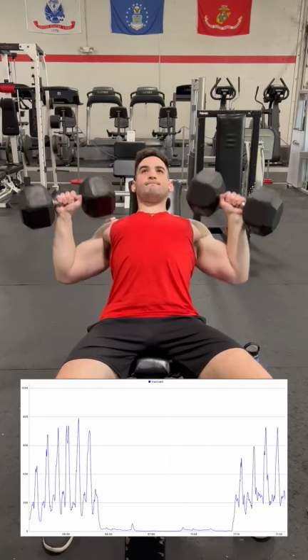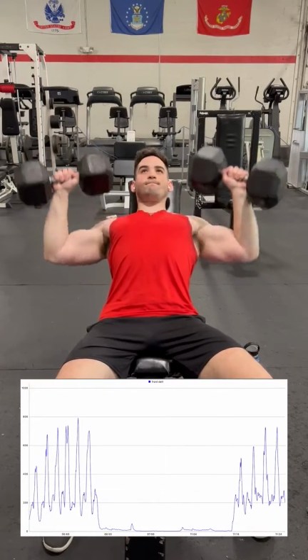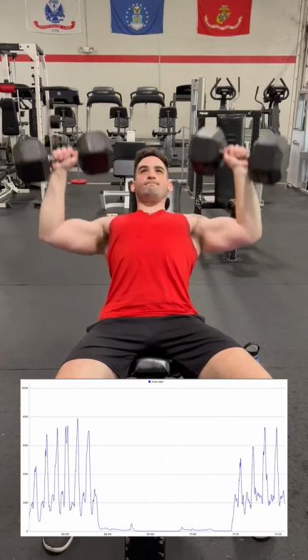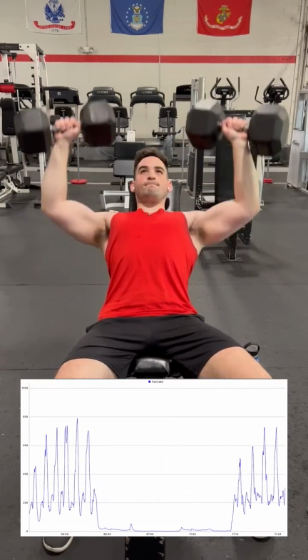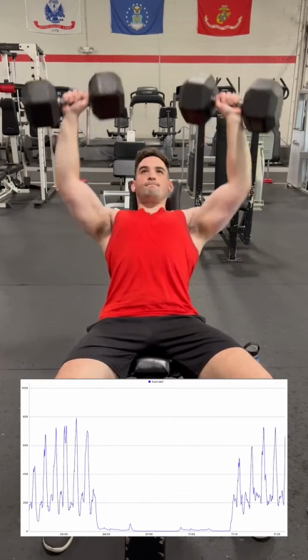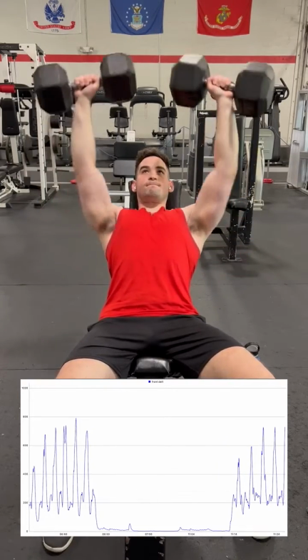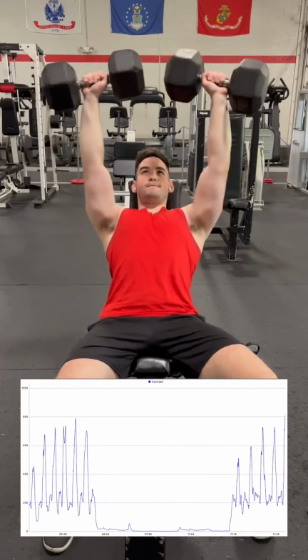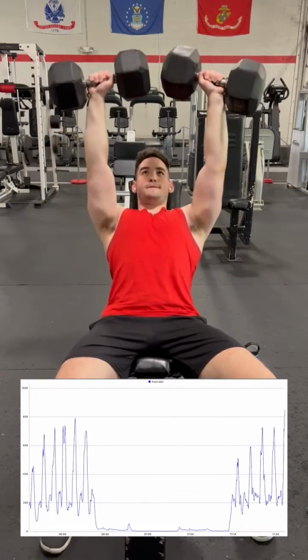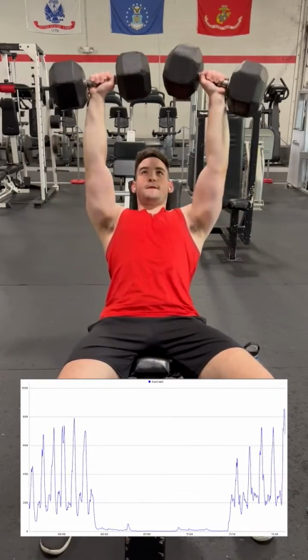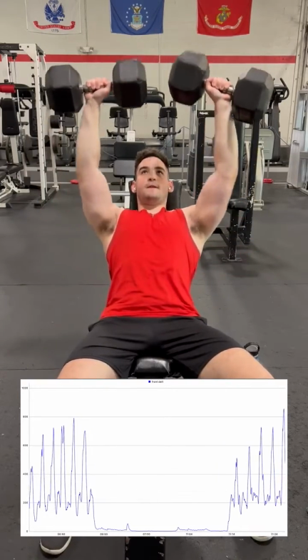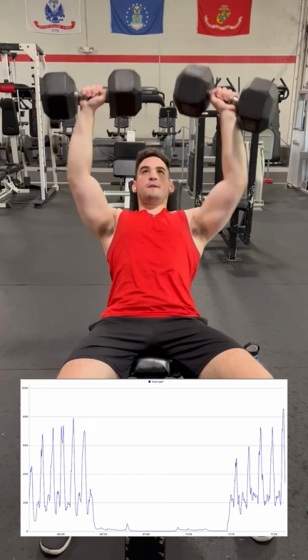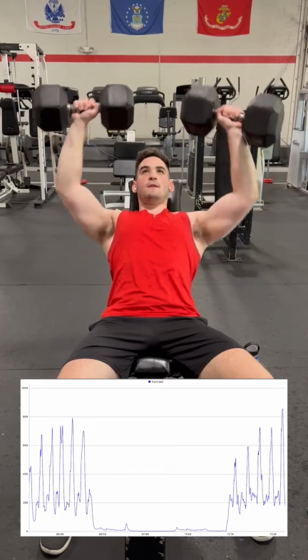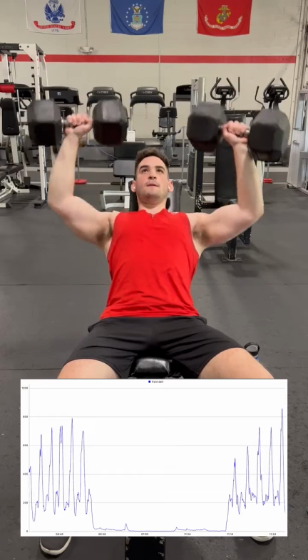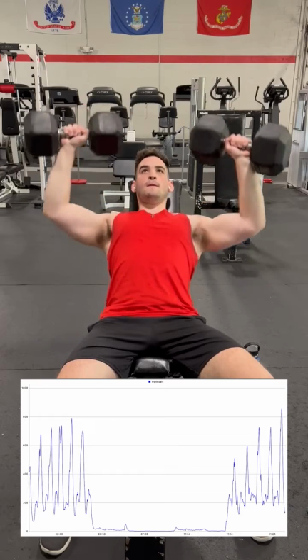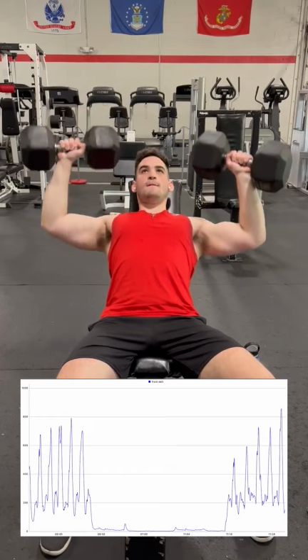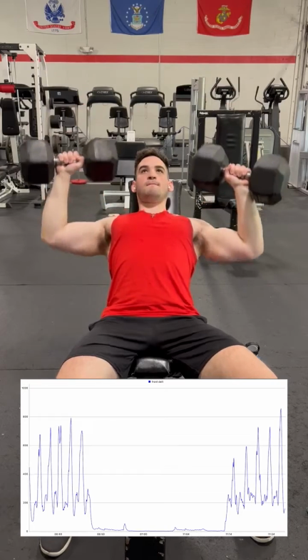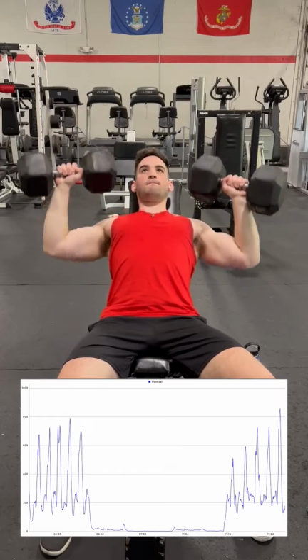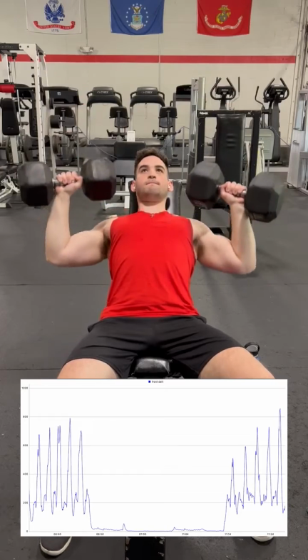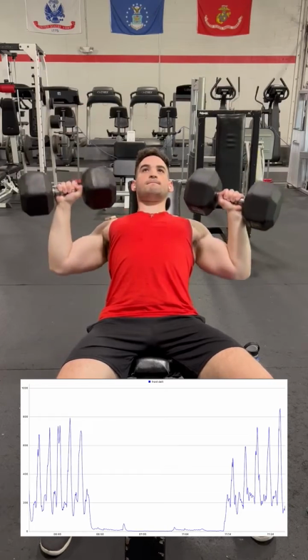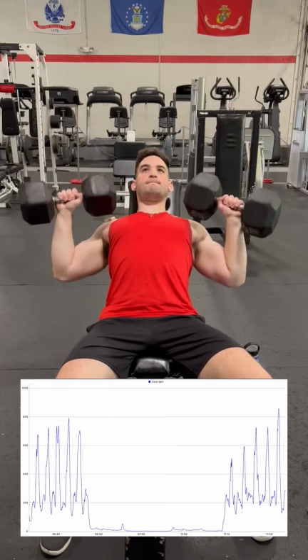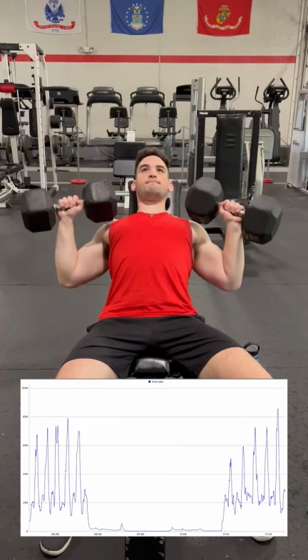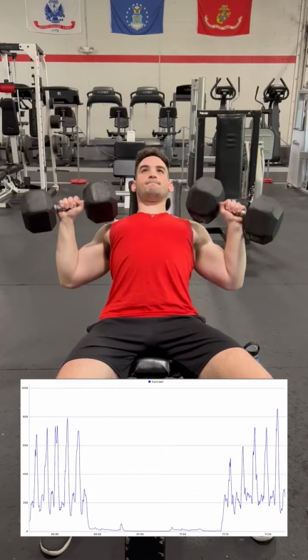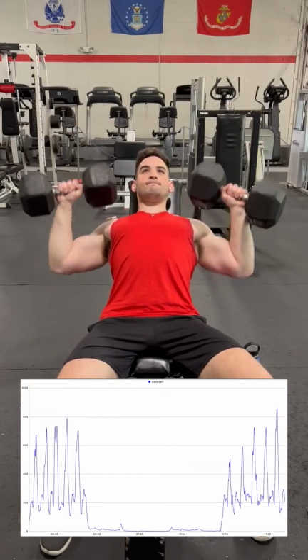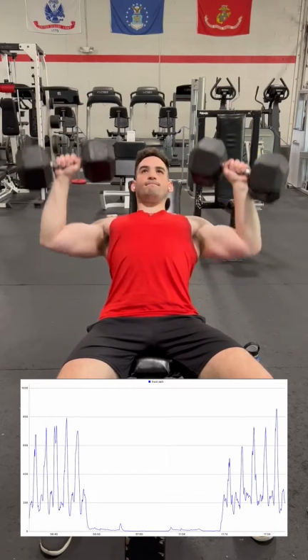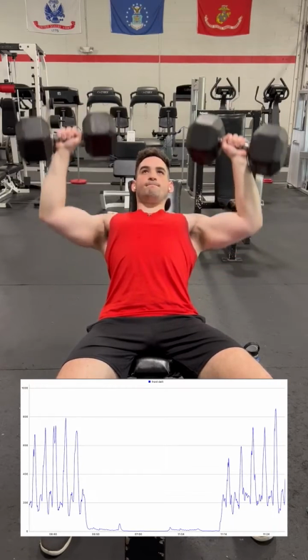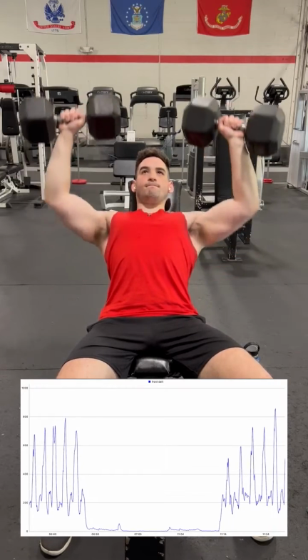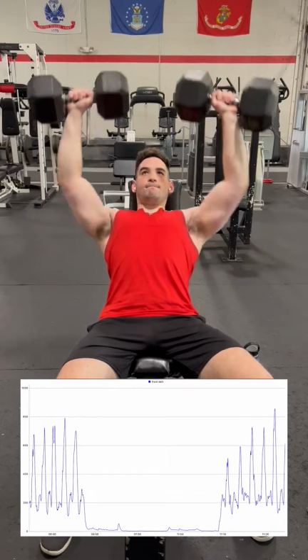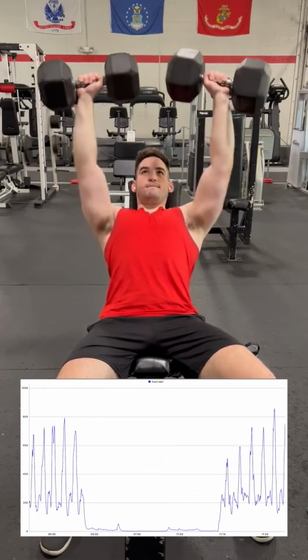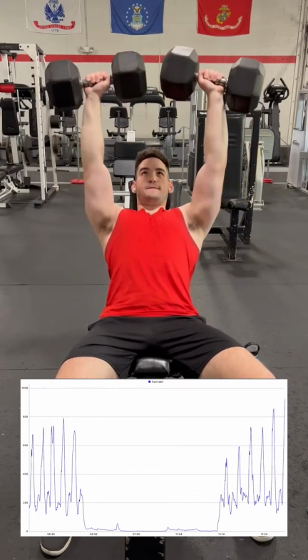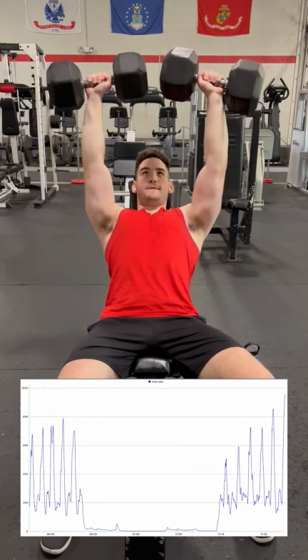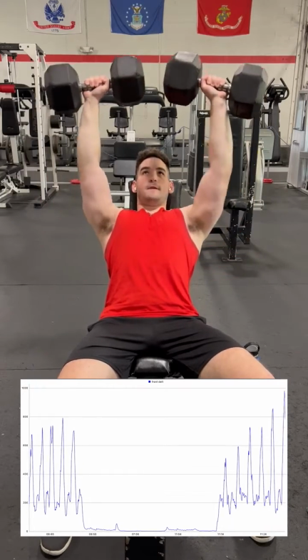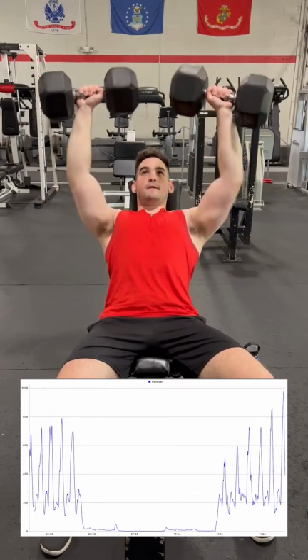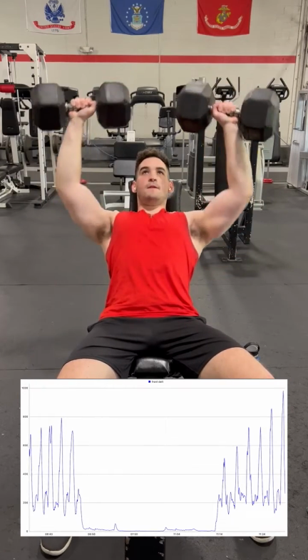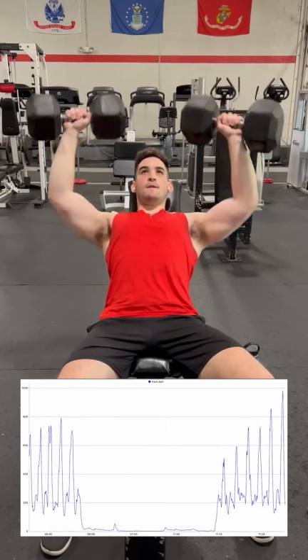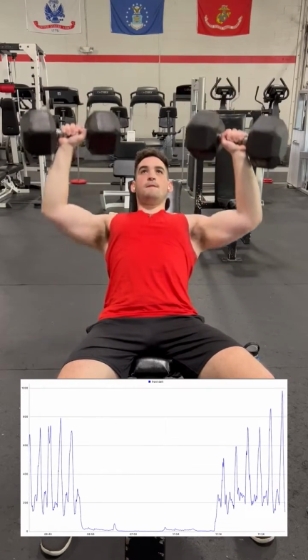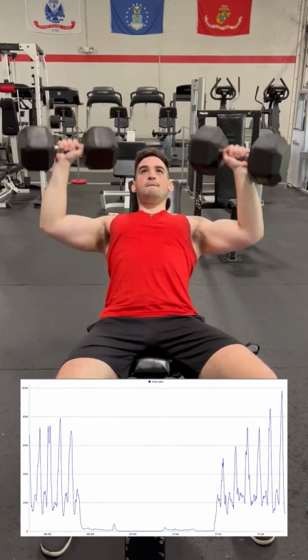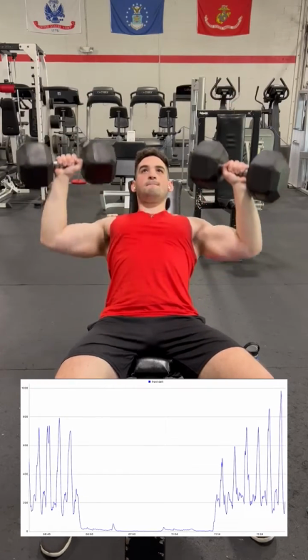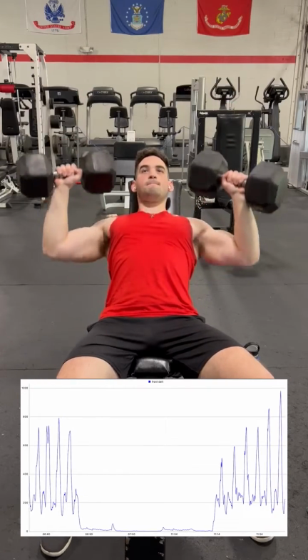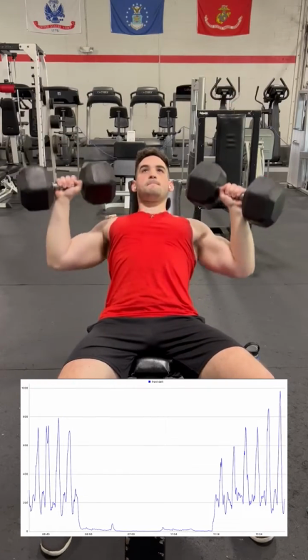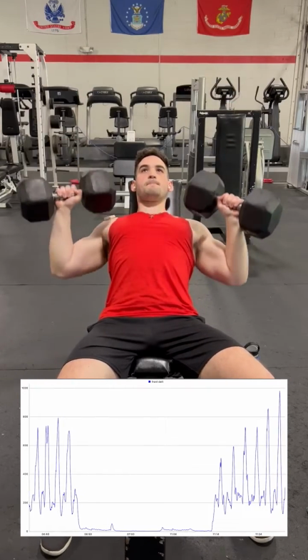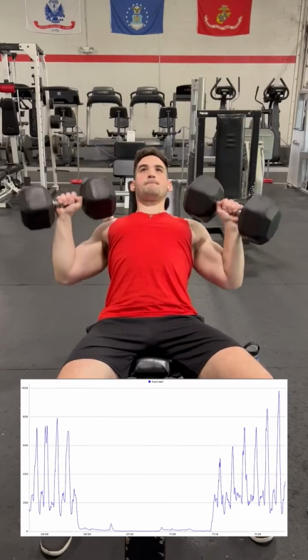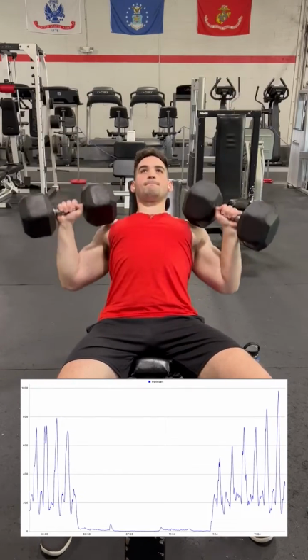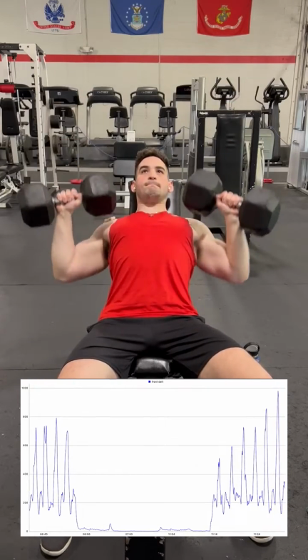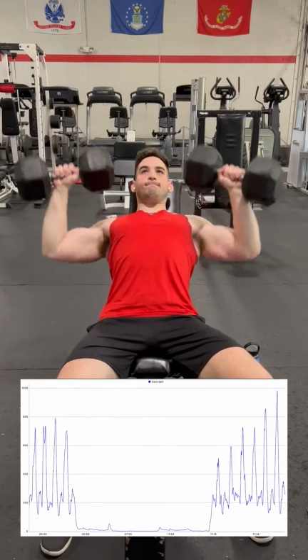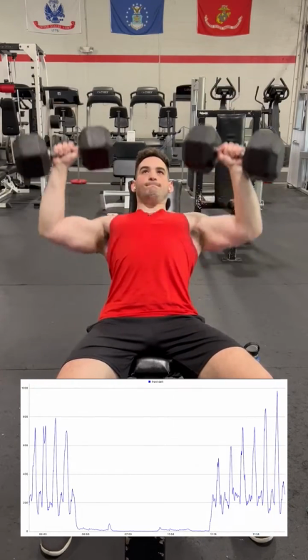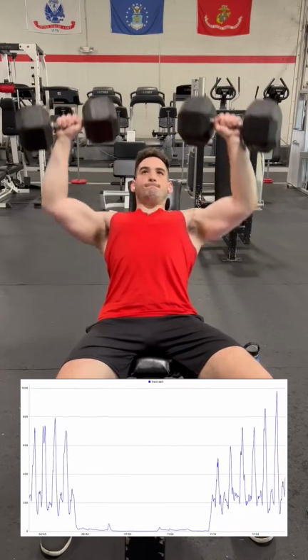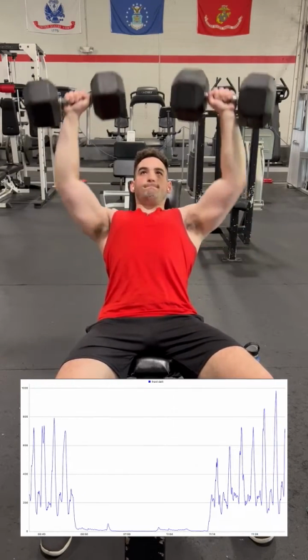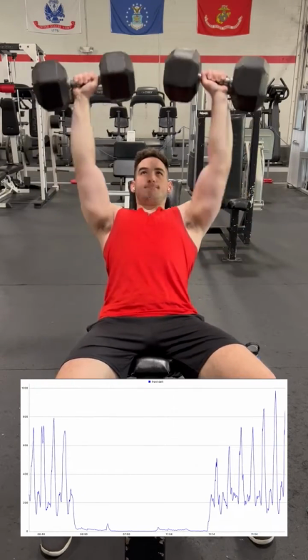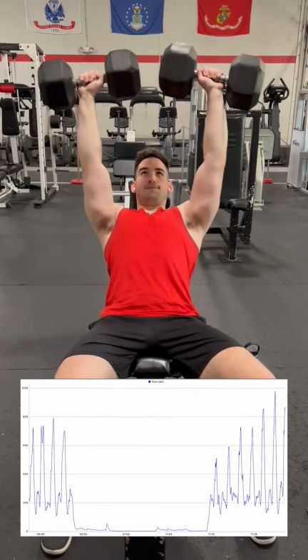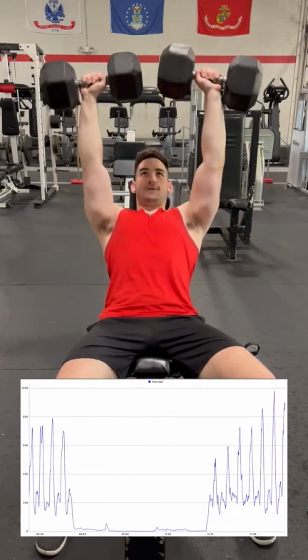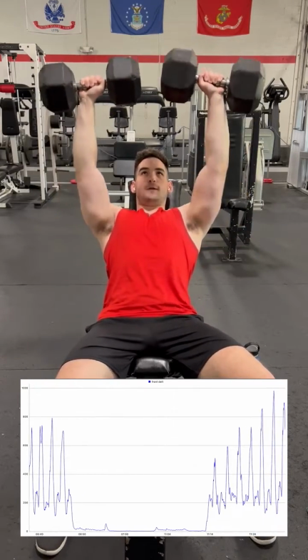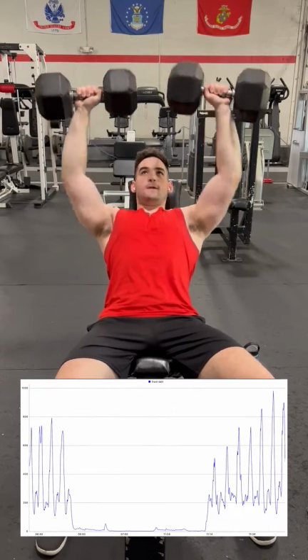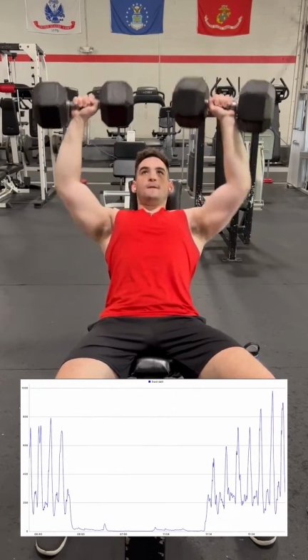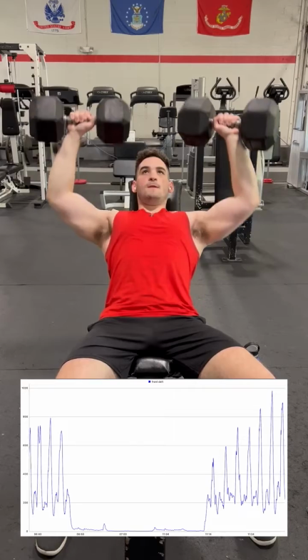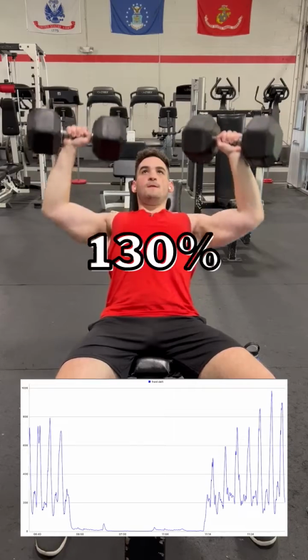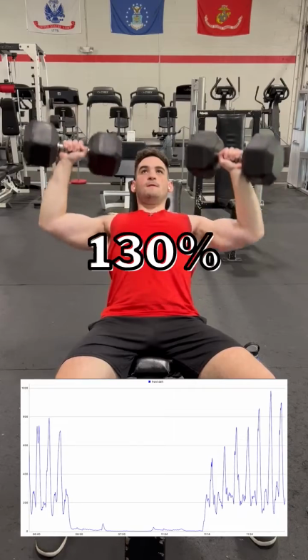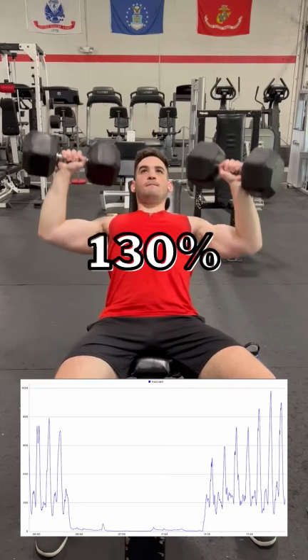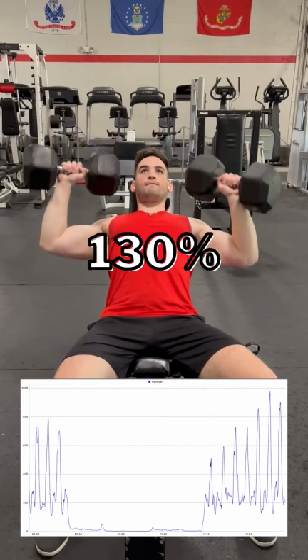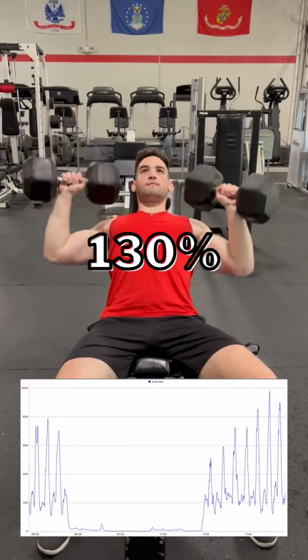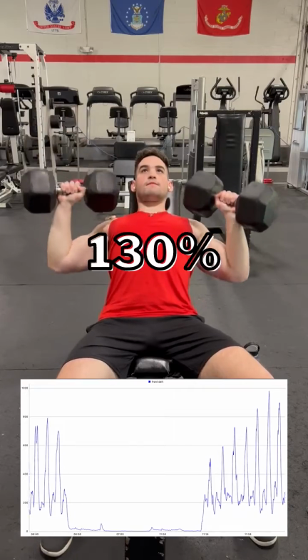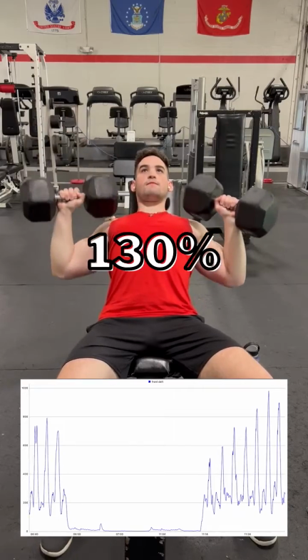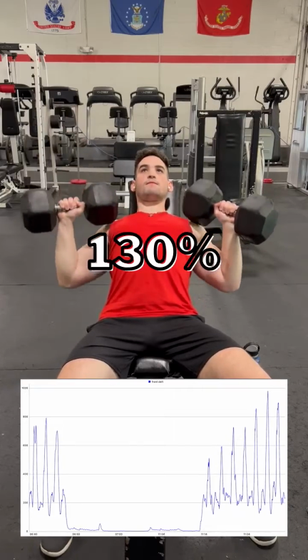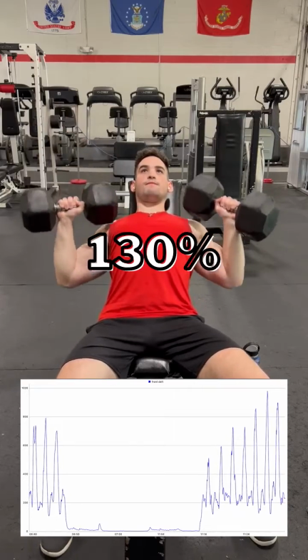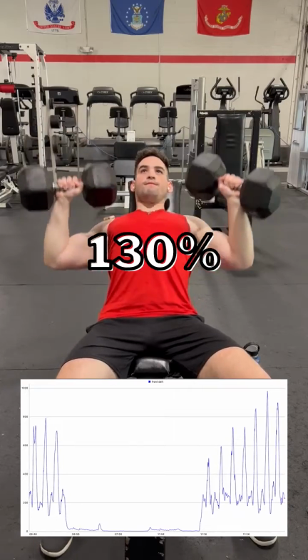Similarly, a roughly 60-degree bench angle, which is typically considered a press specifically designed for the front delts, results in 130% MVC.